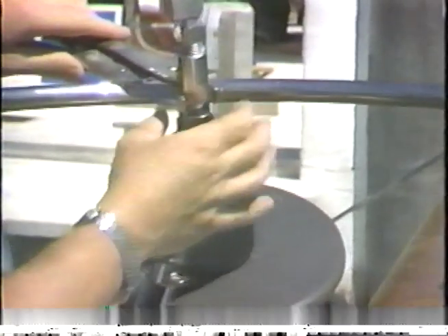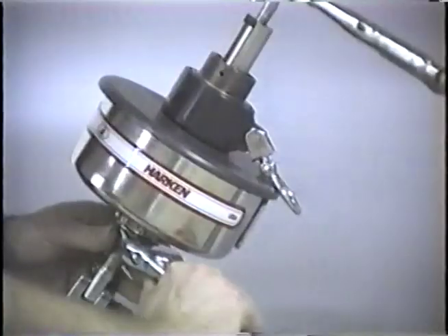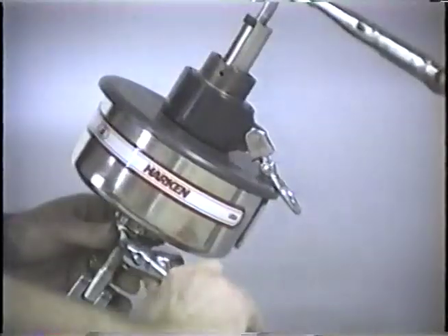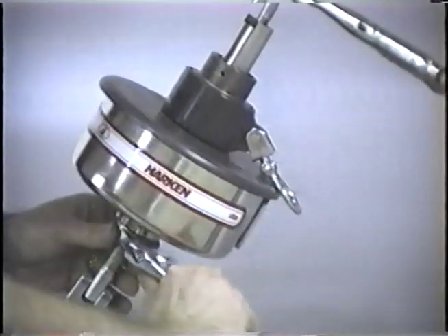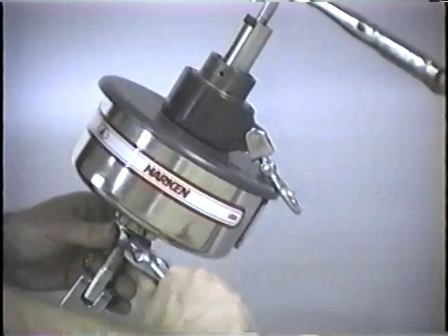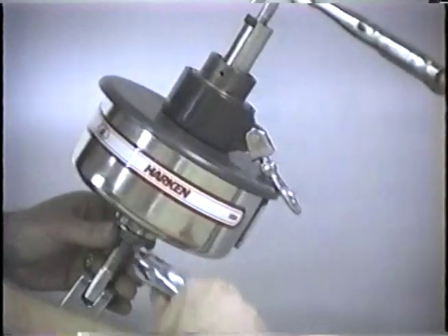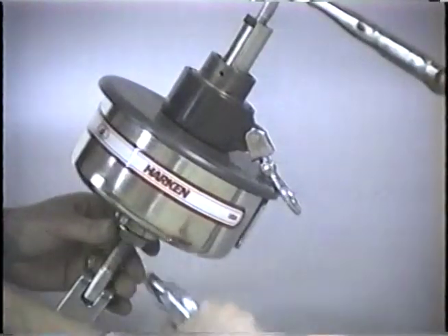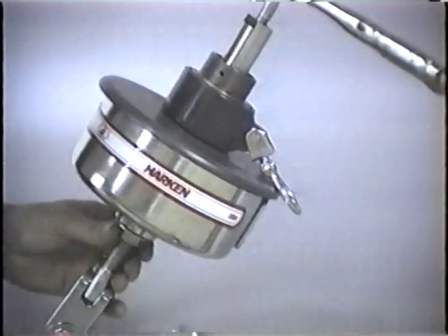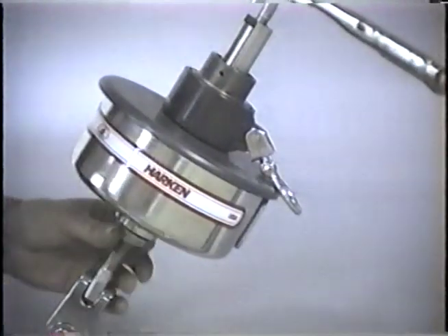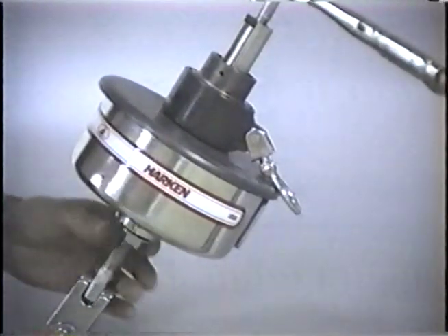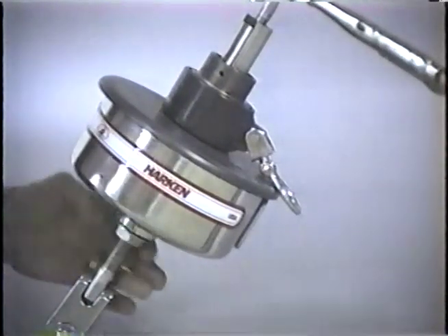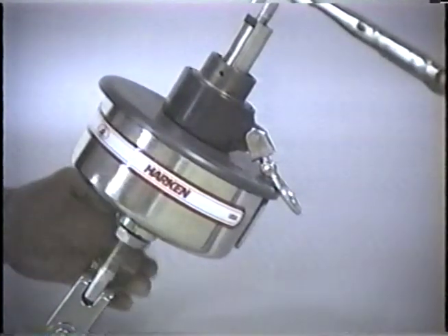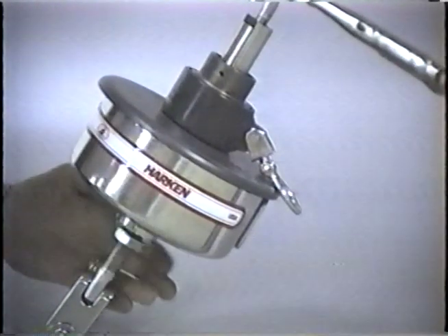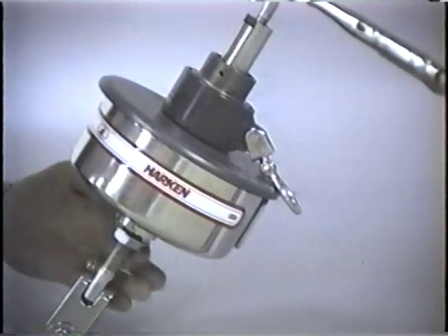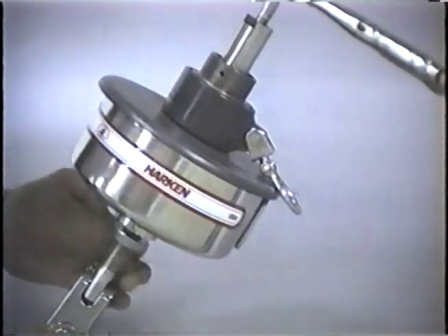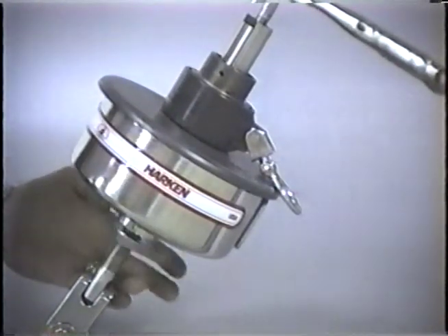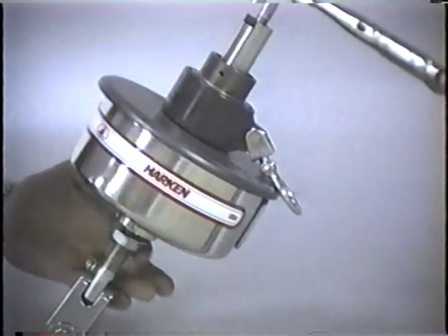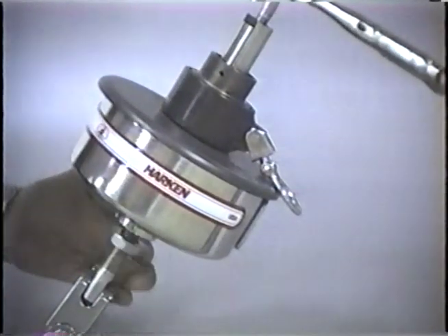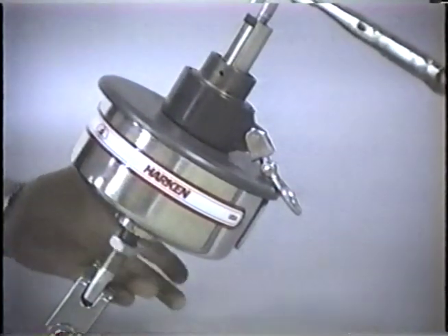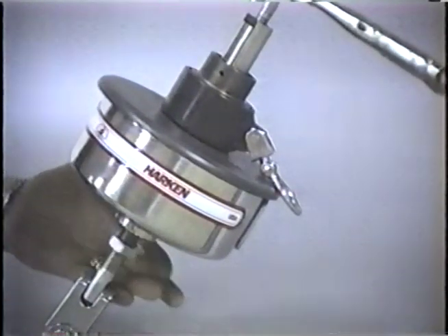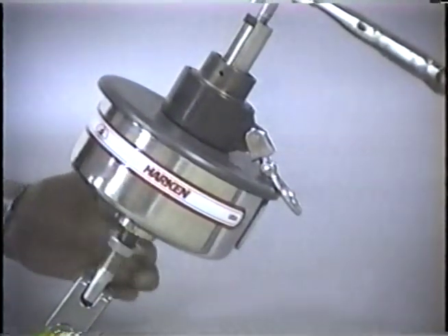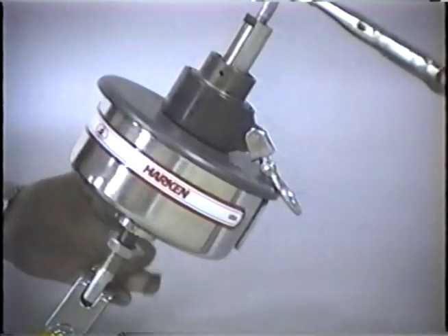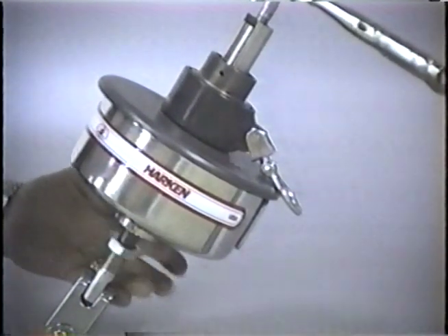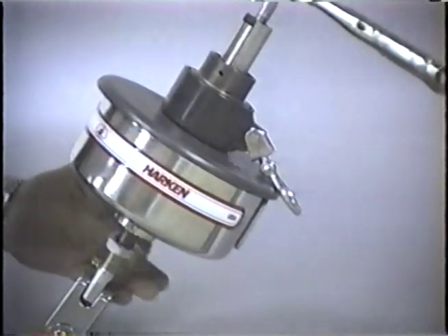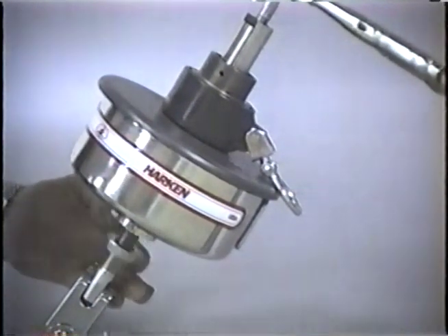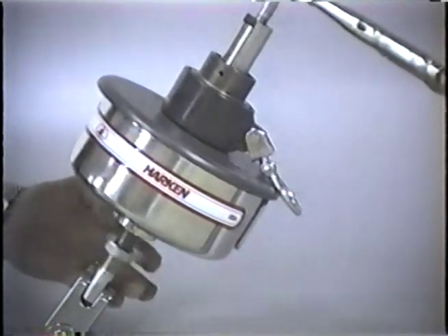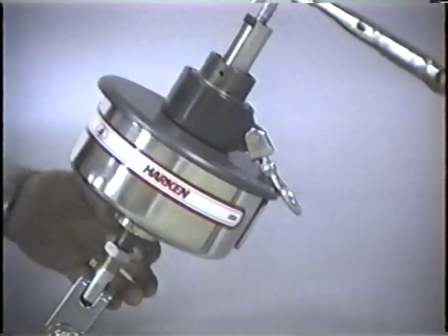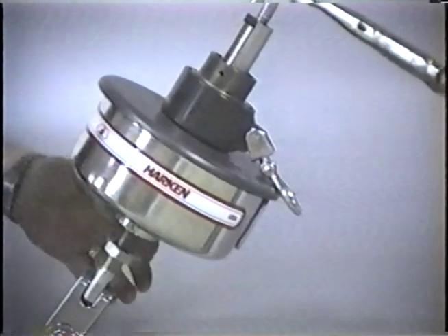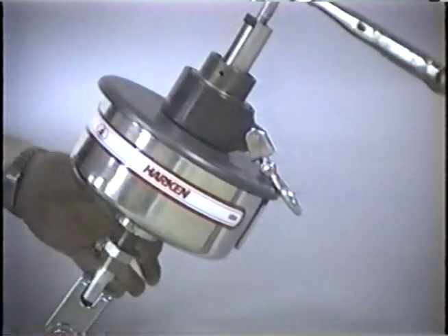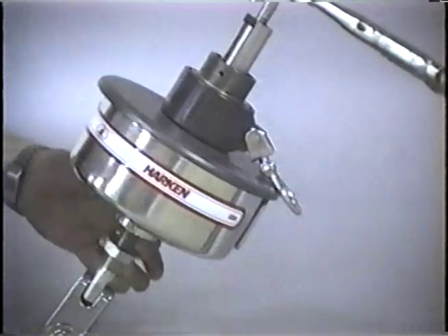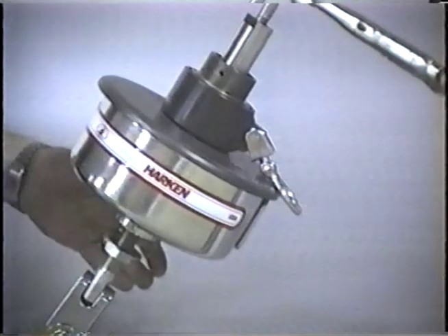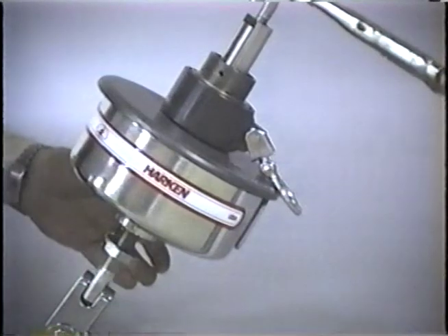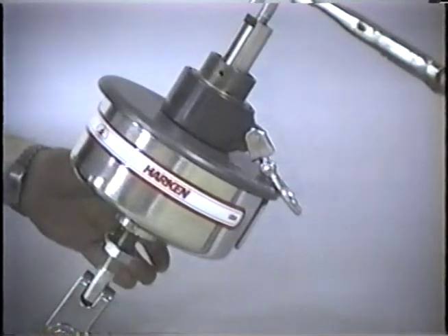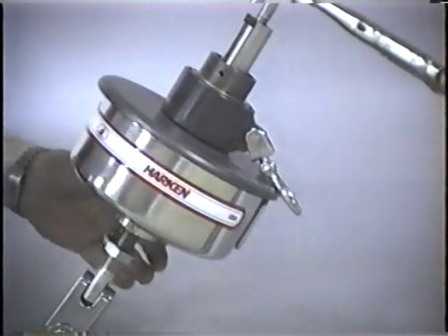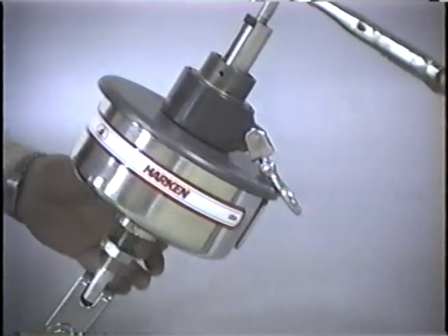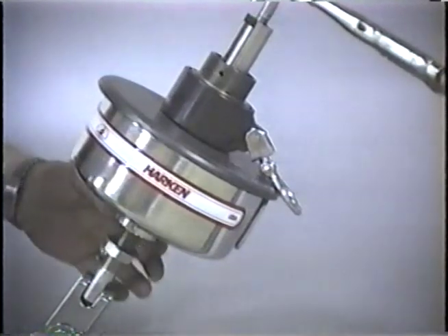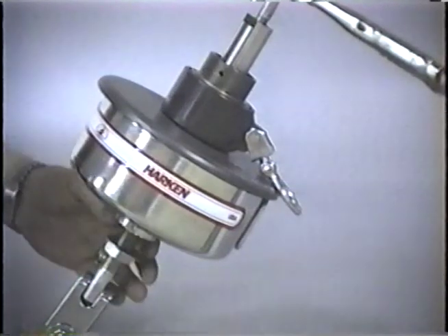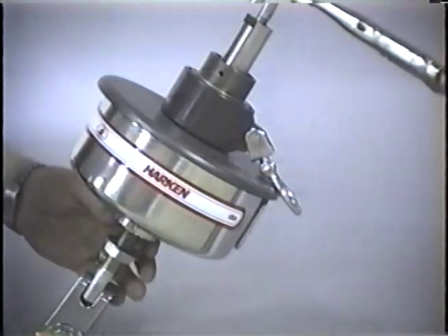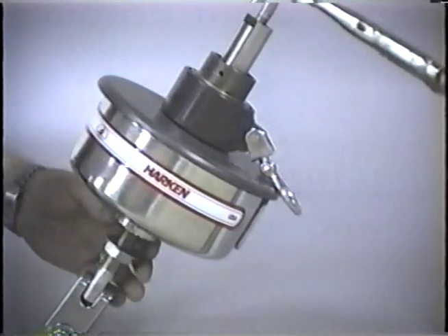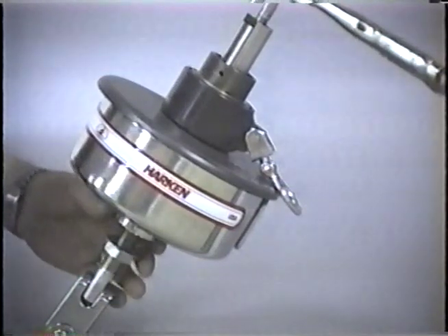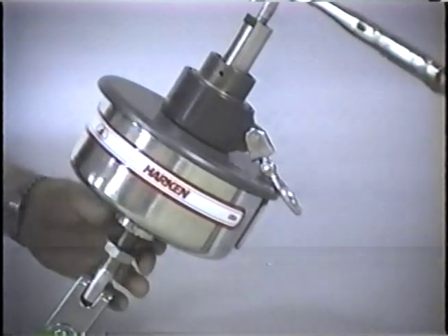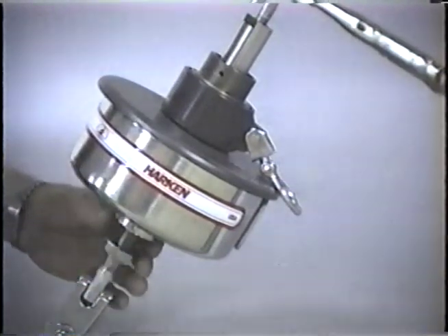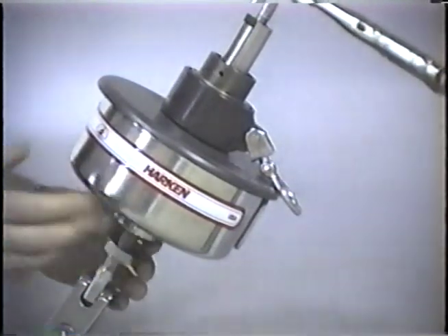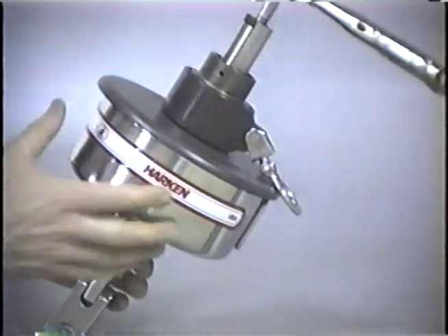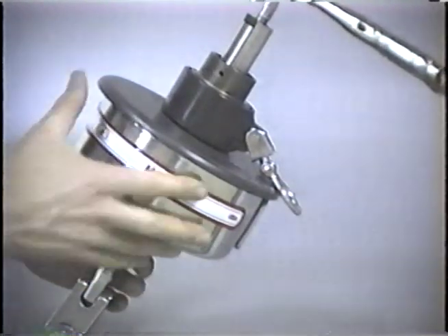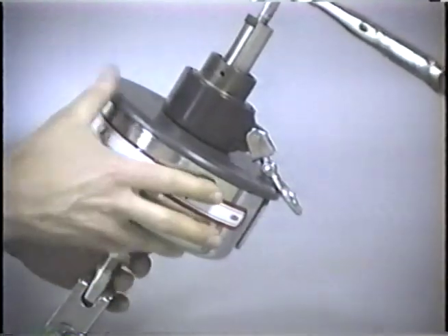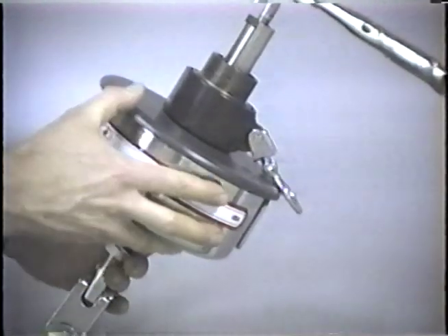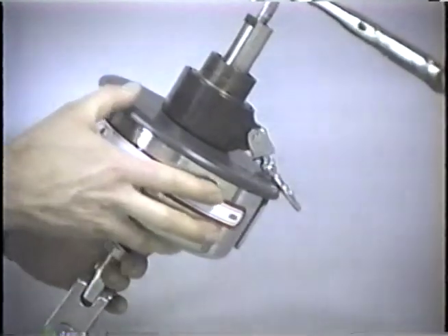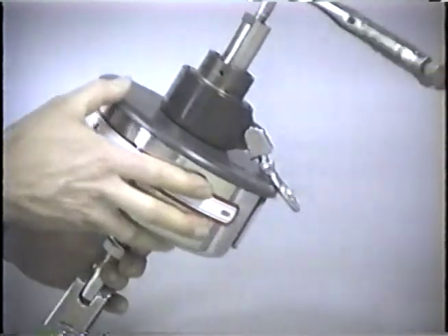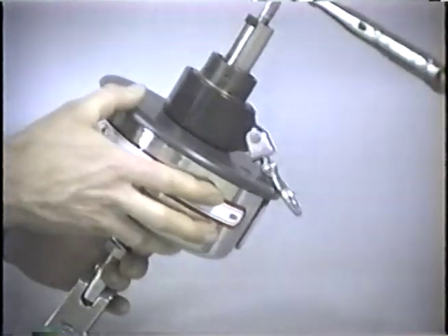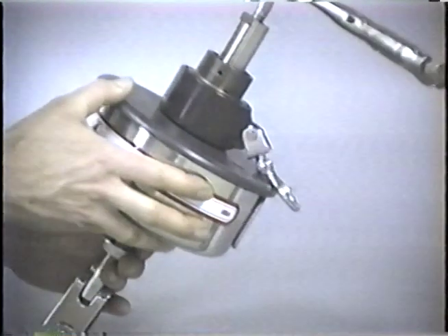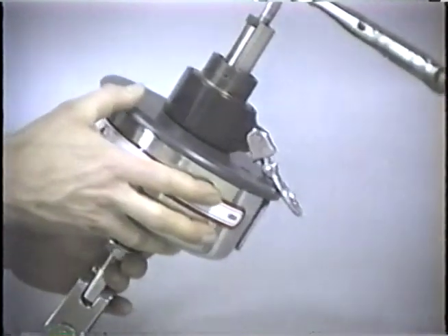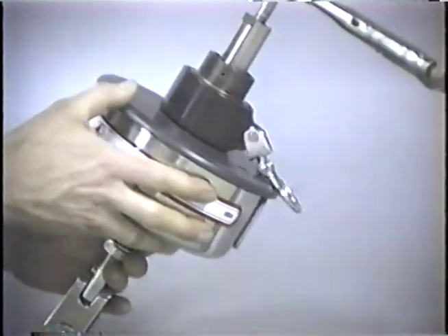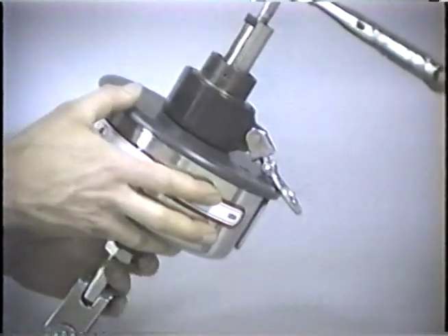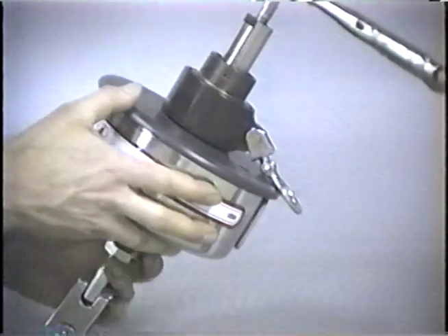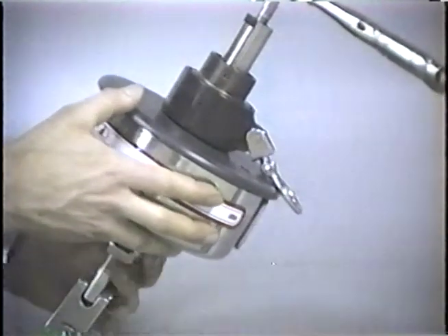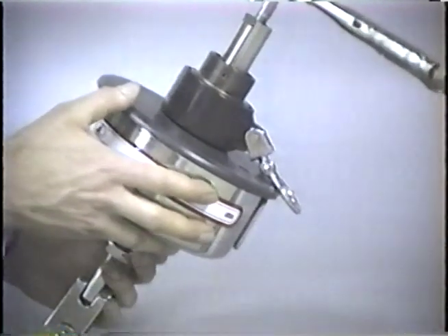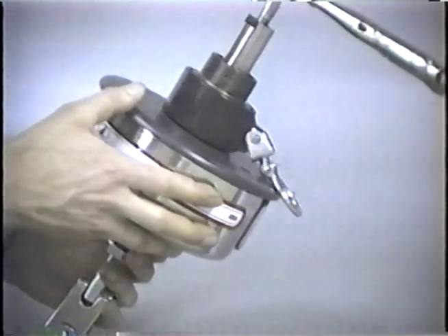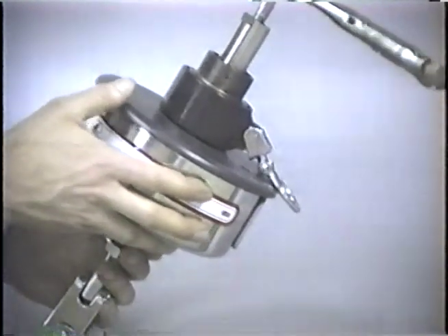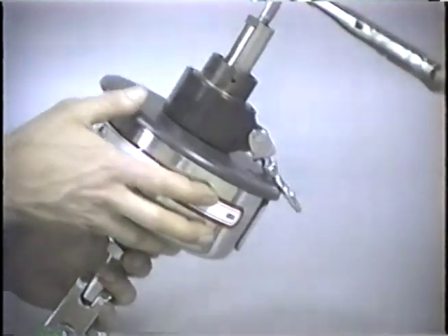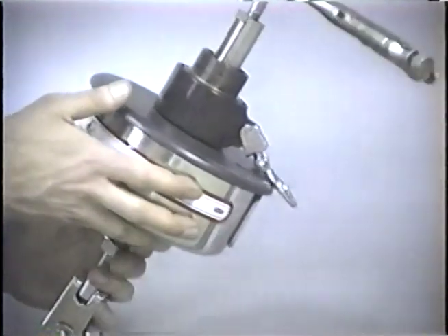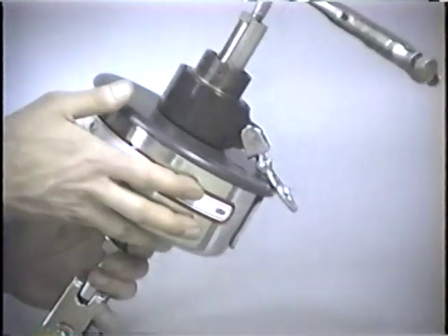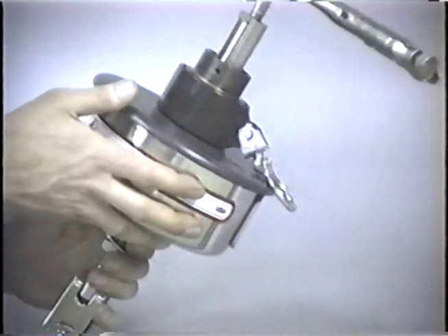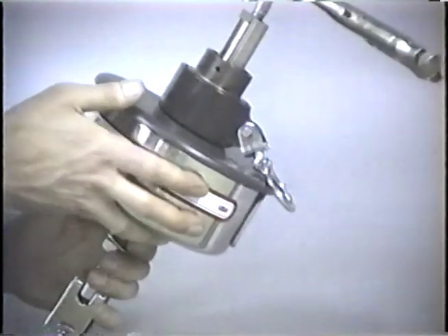The lower locking nut is loosened completely by turning counterclockwise. Then the washer and locking star washer are lowered clear of the unit.